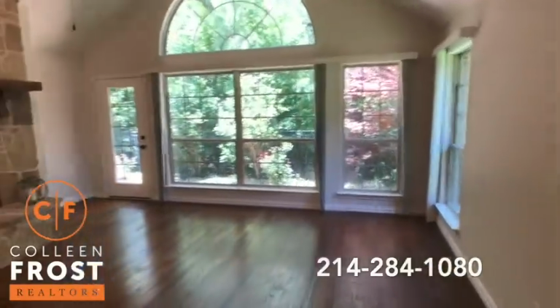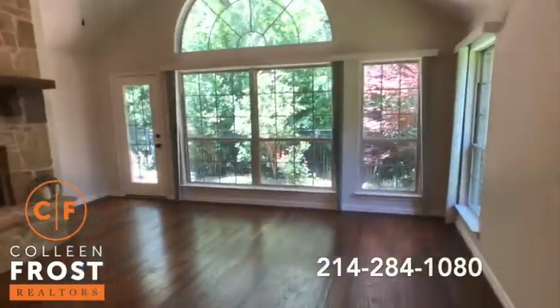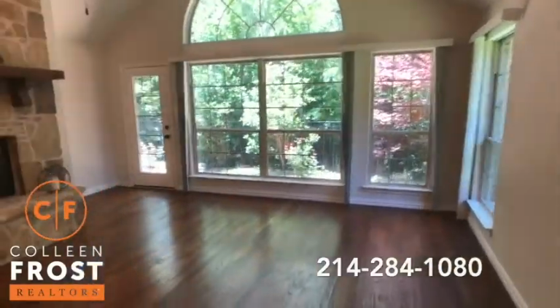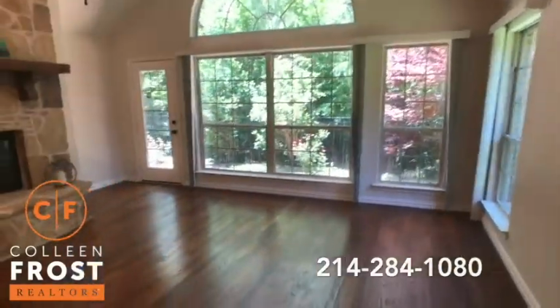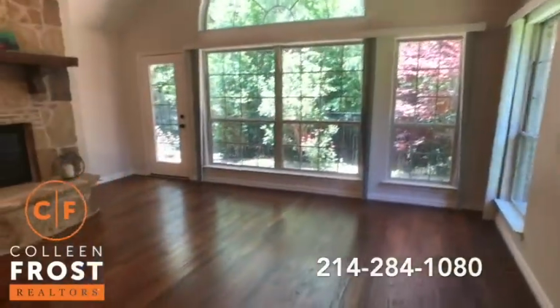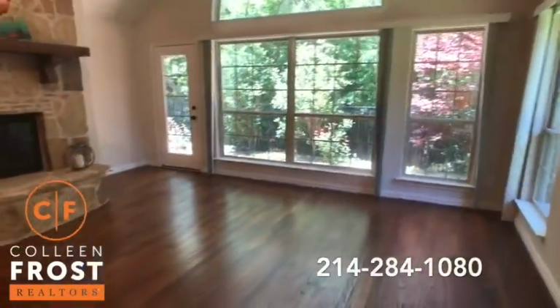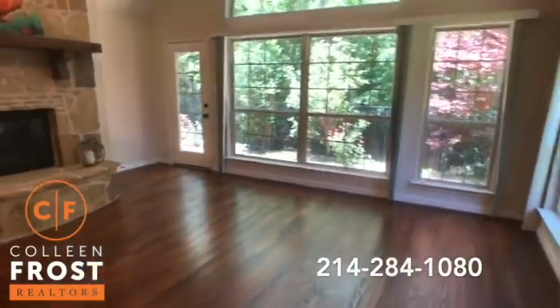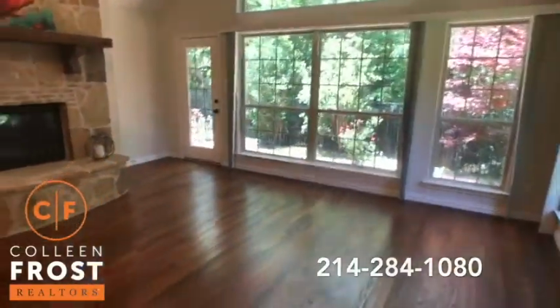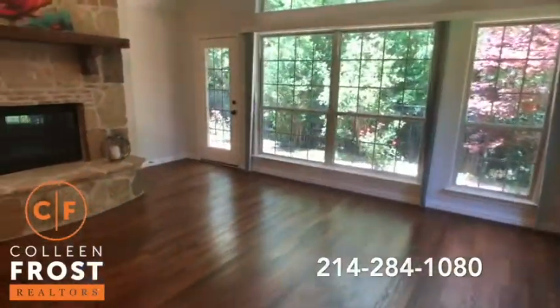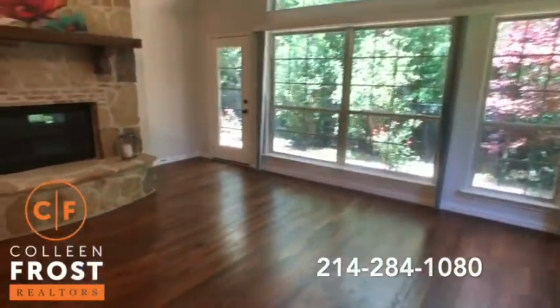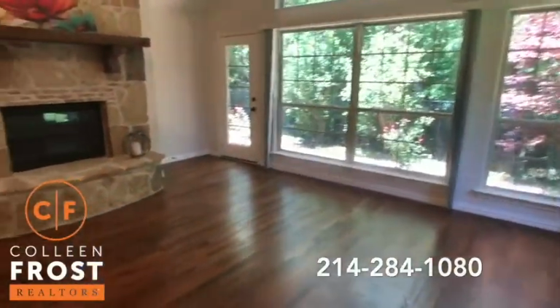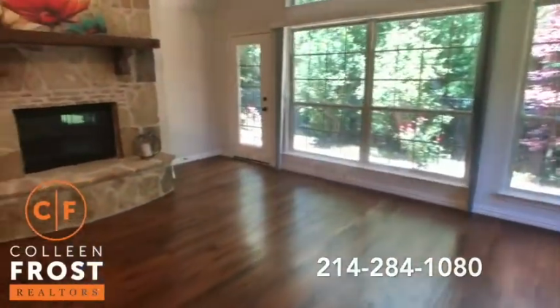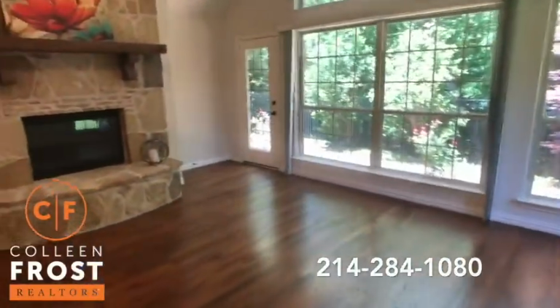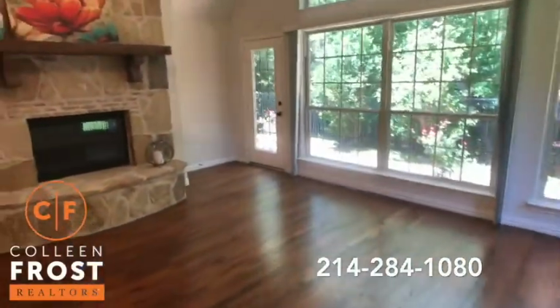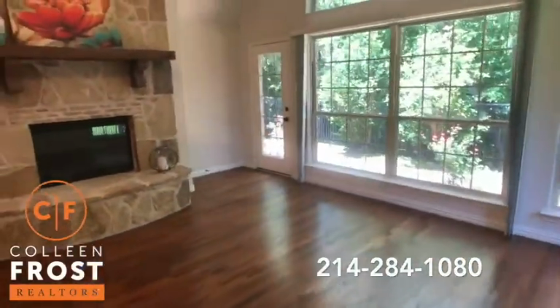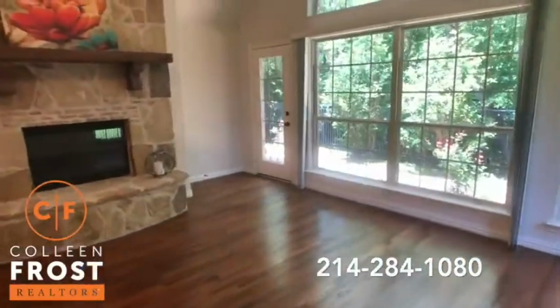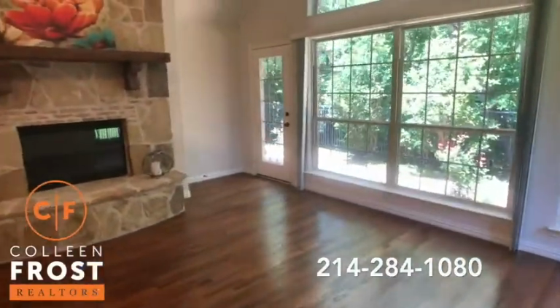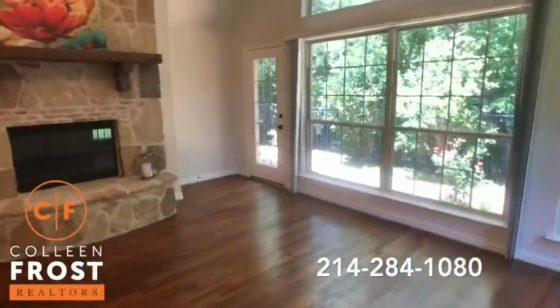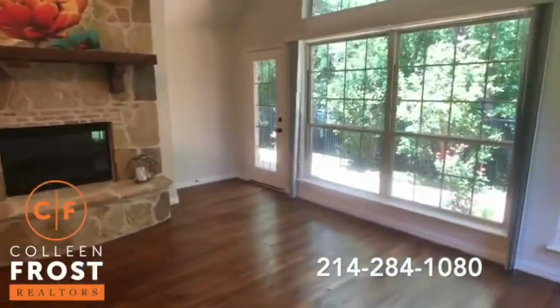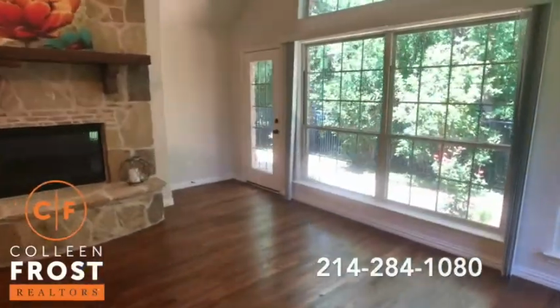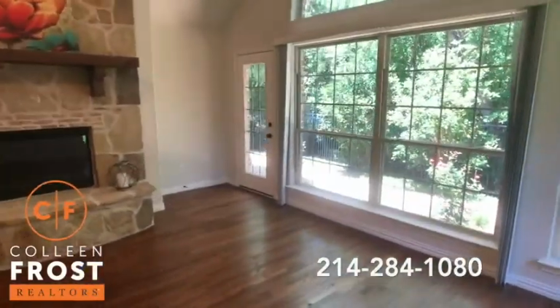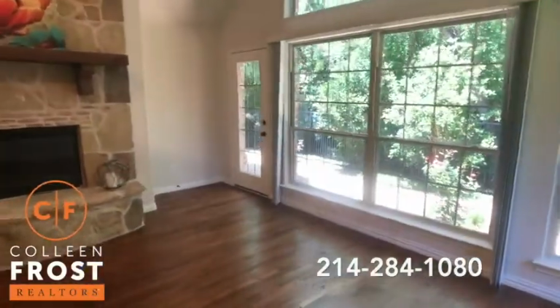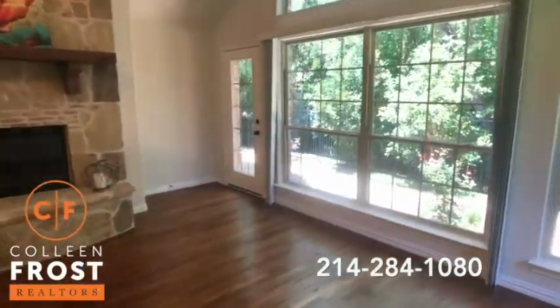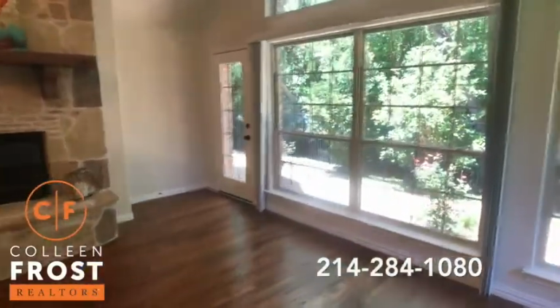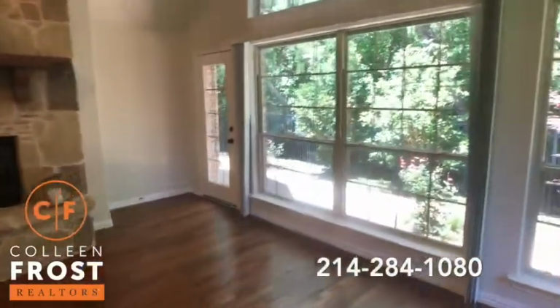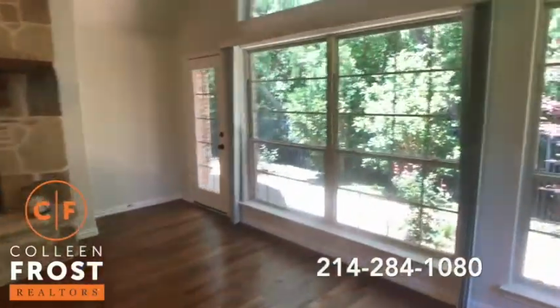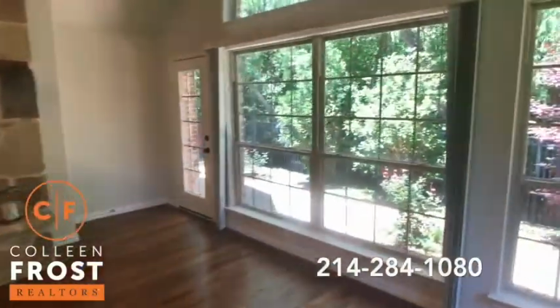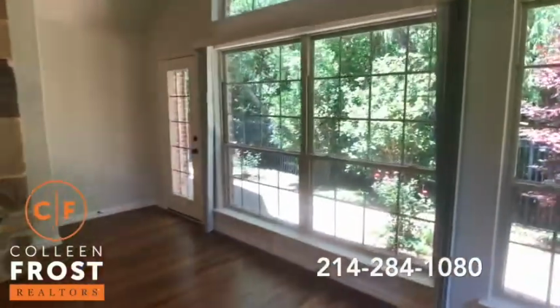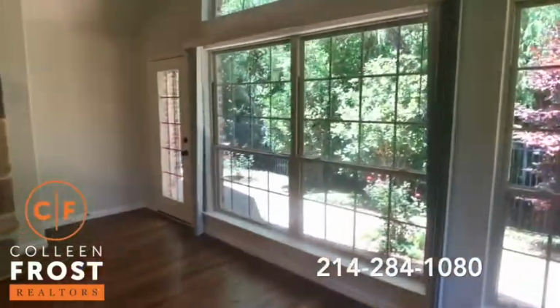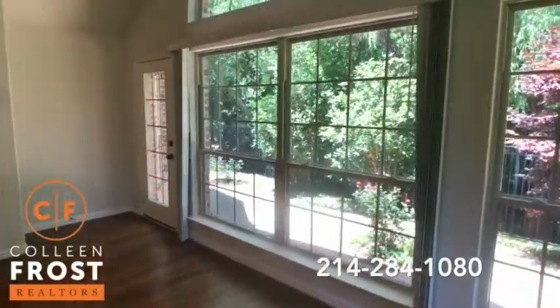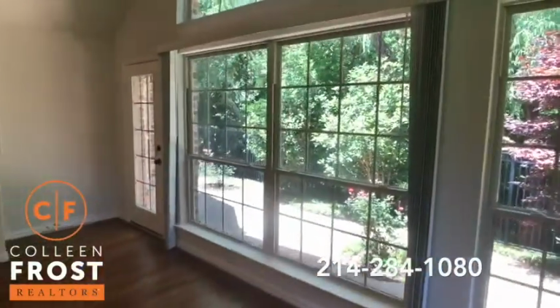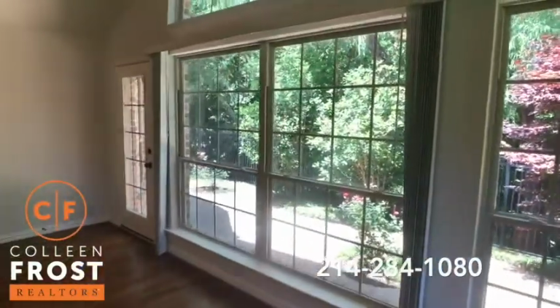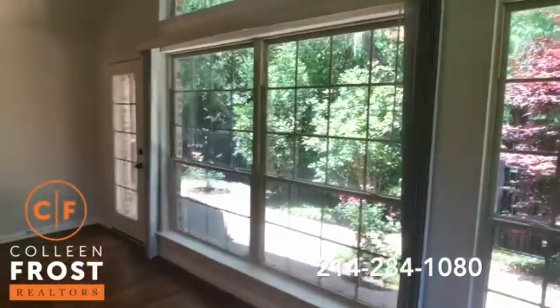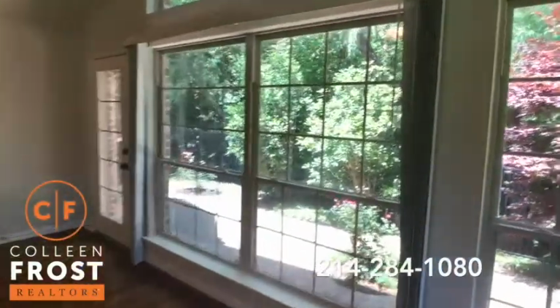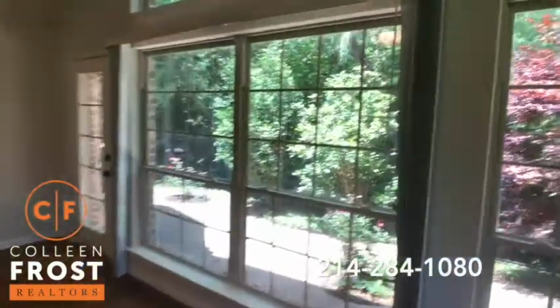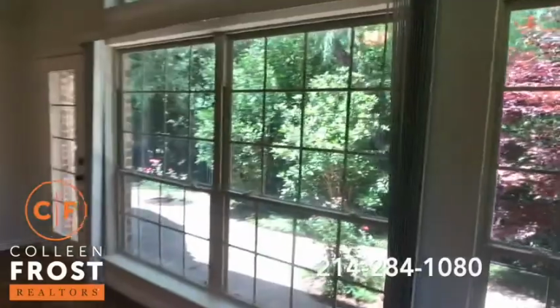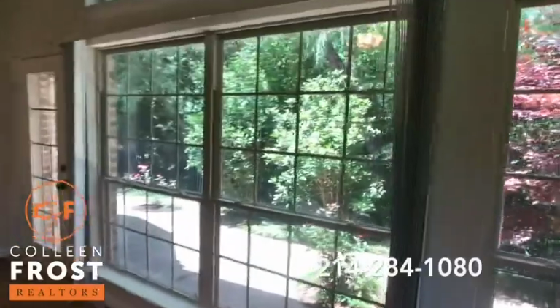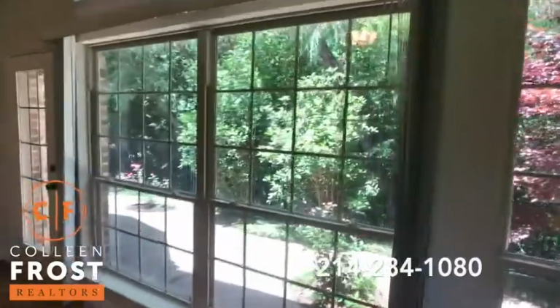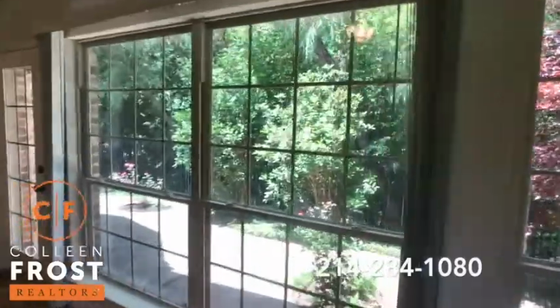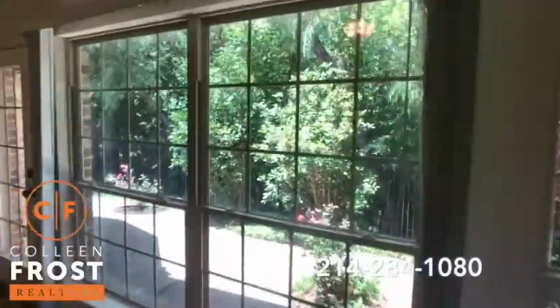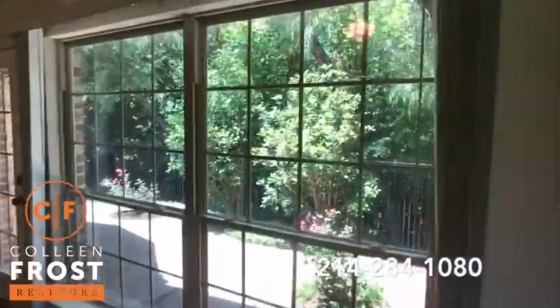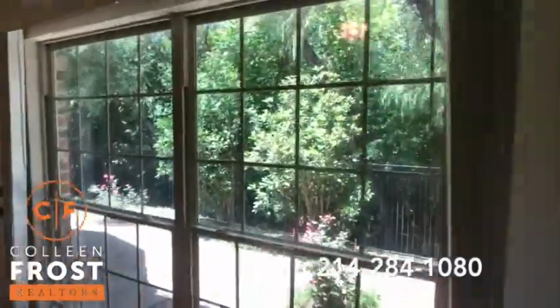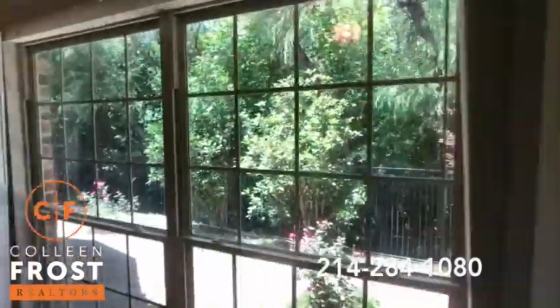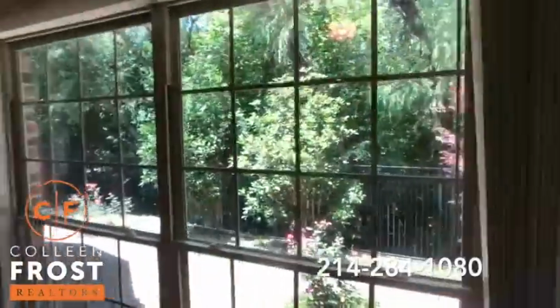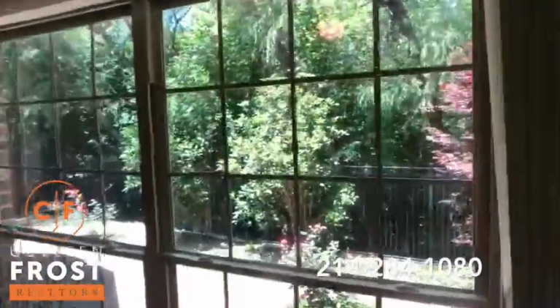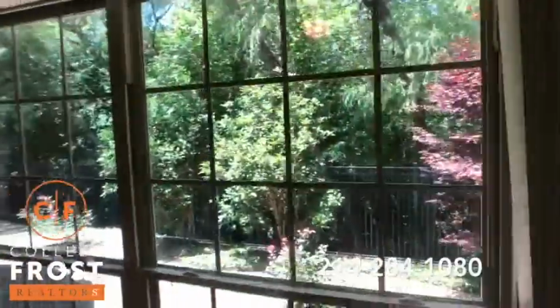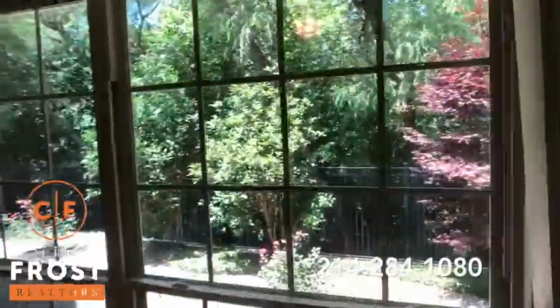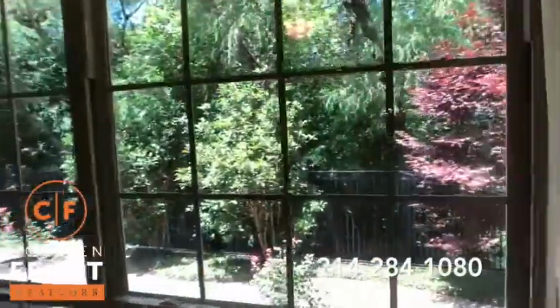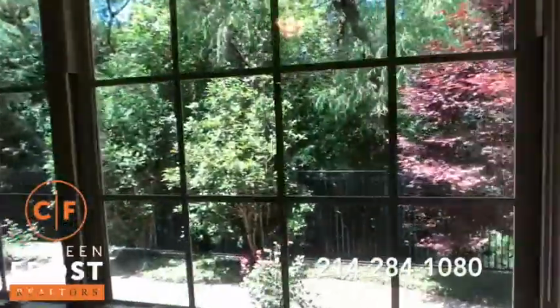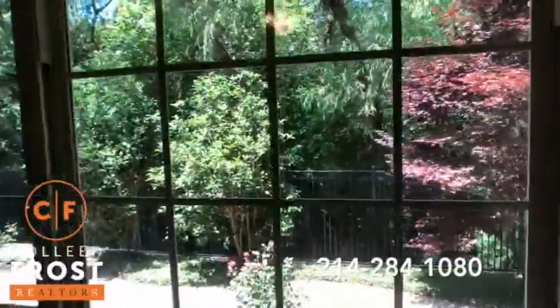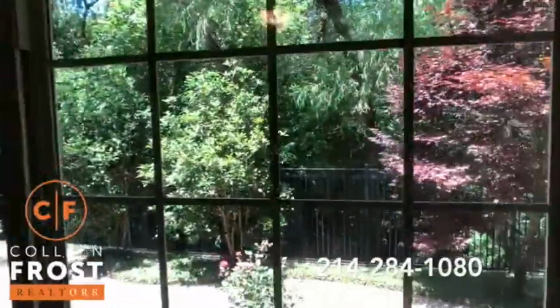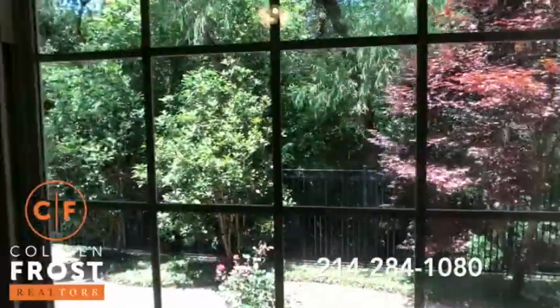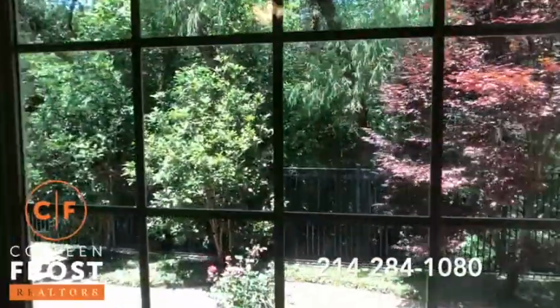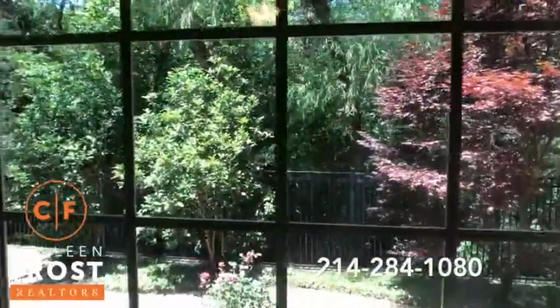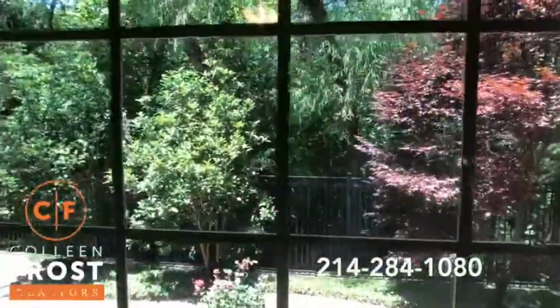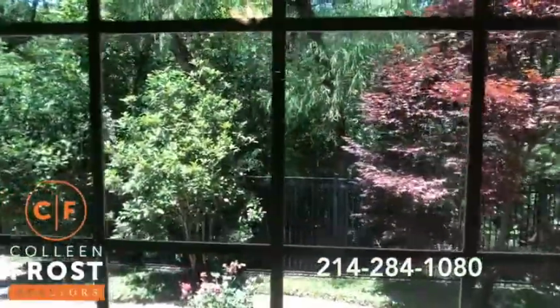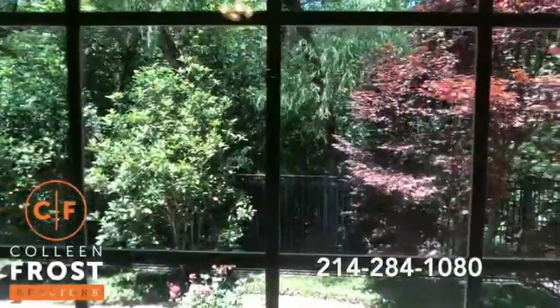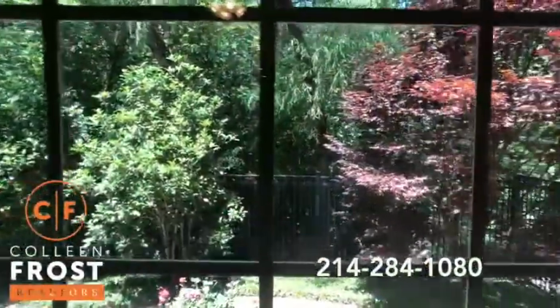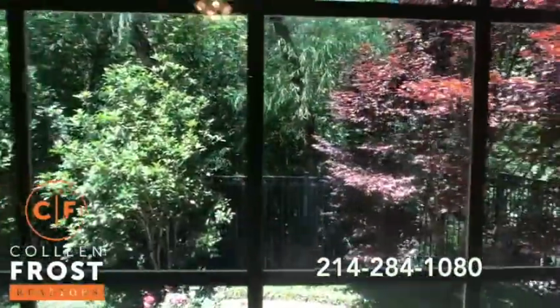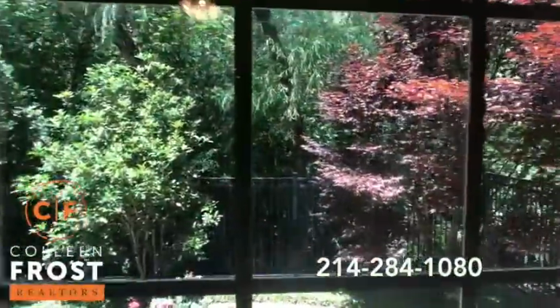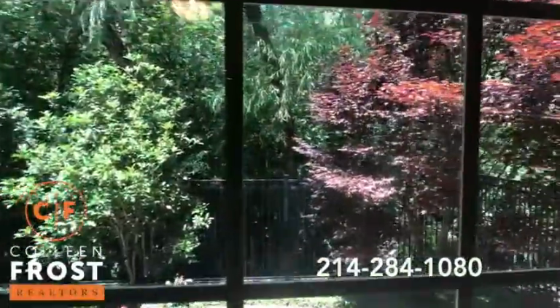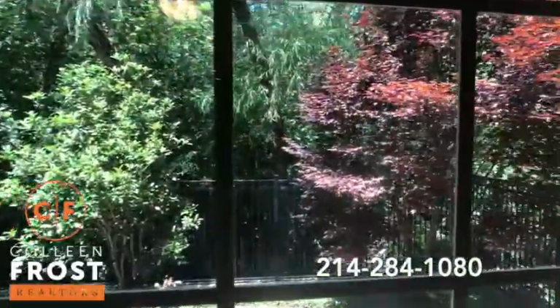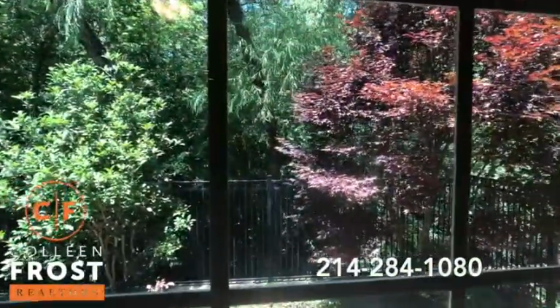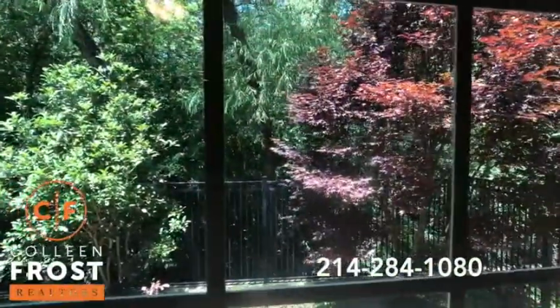Hand scraped hardwood floors in the family room. It looks like a picture back here — this is just amazing.